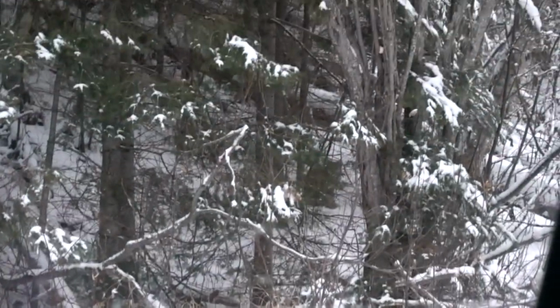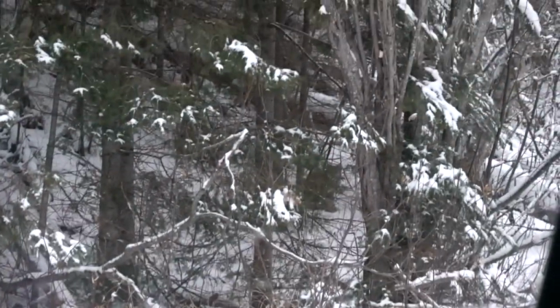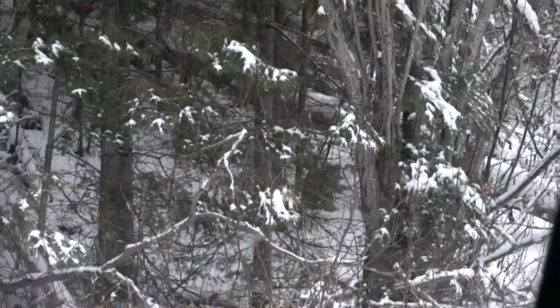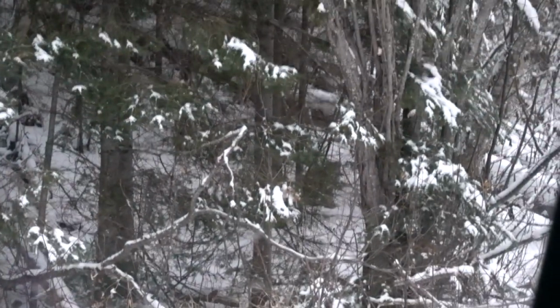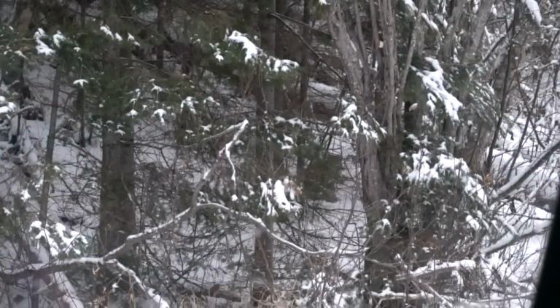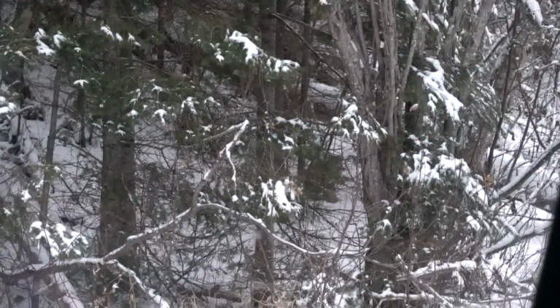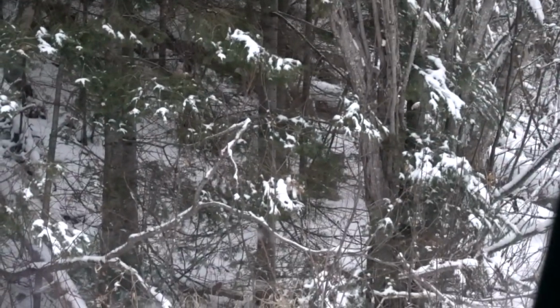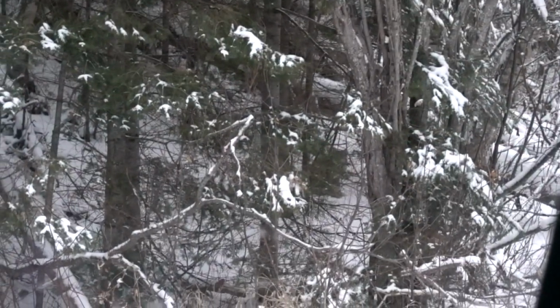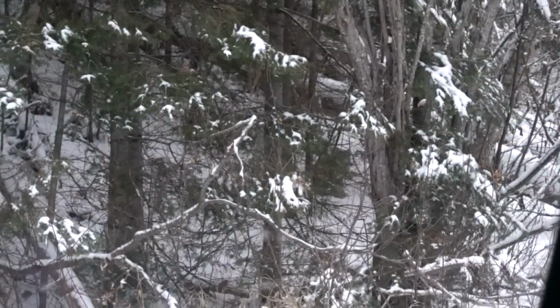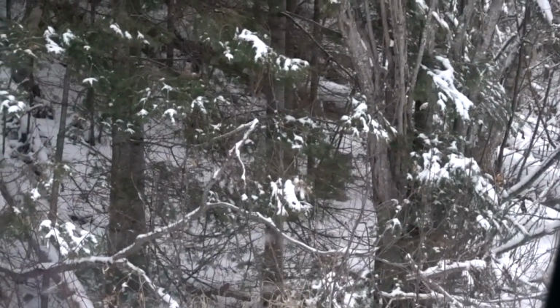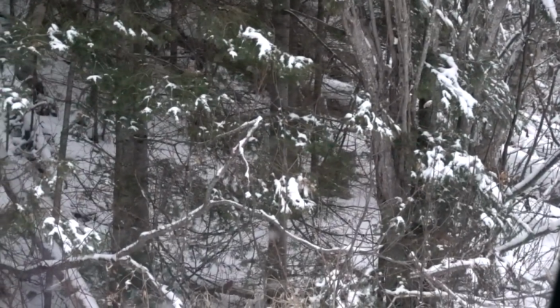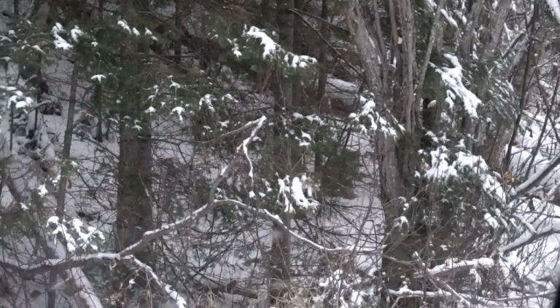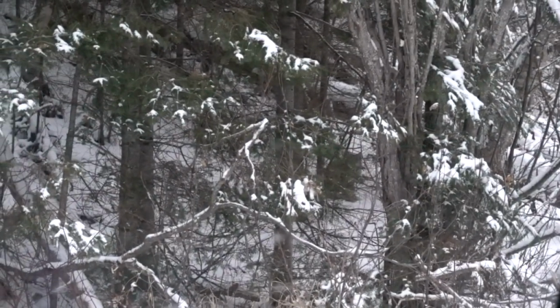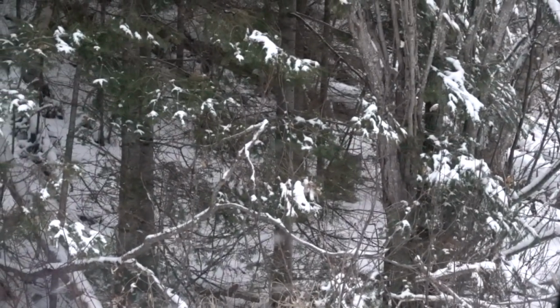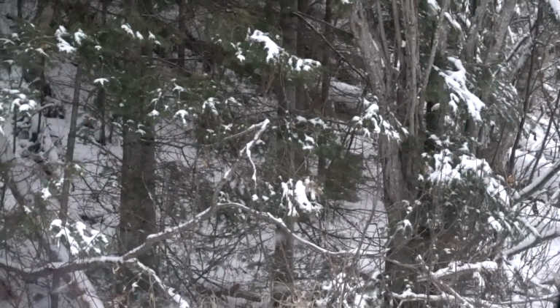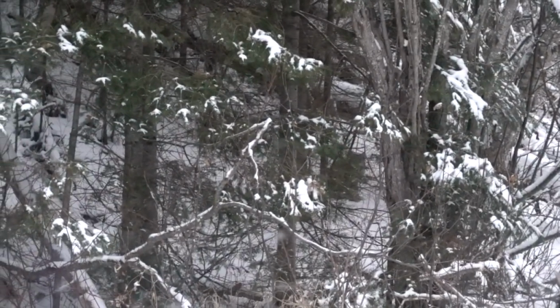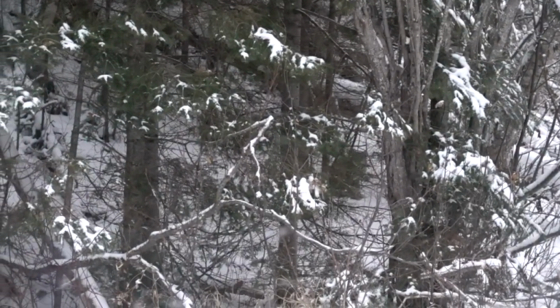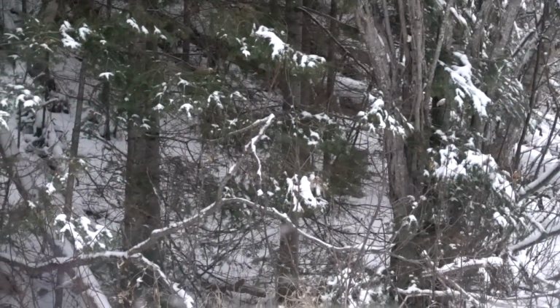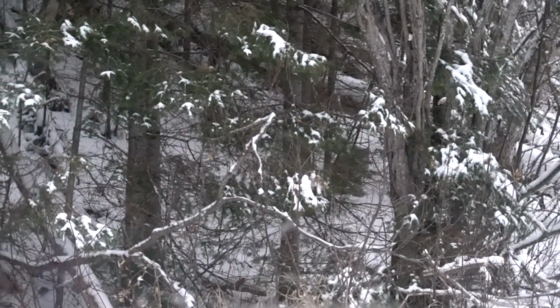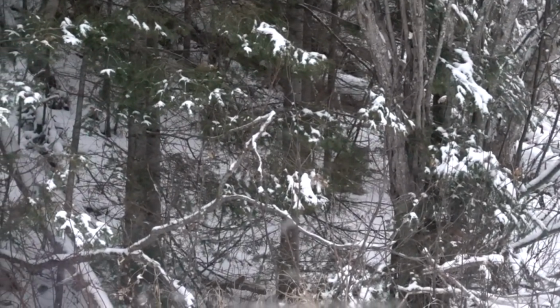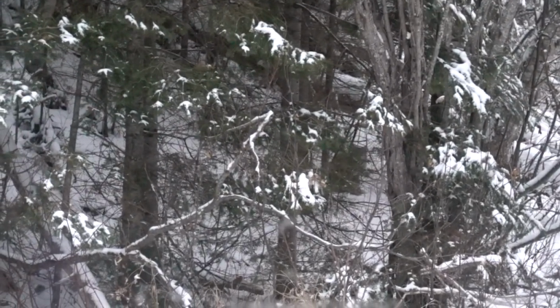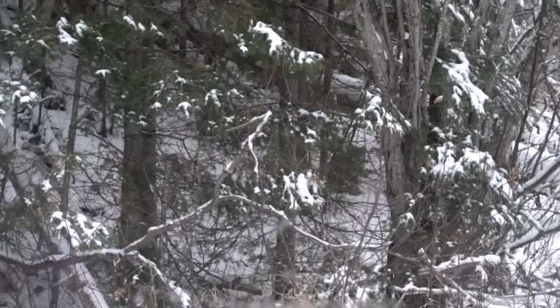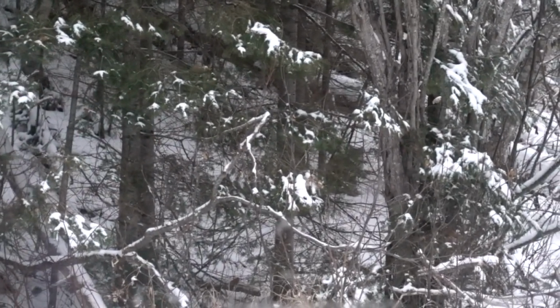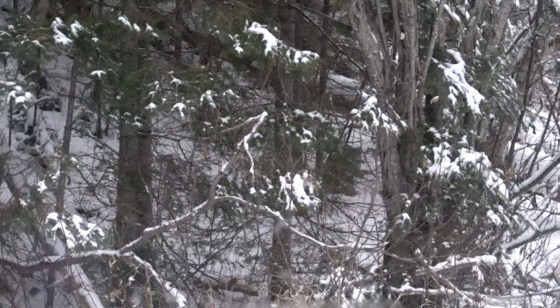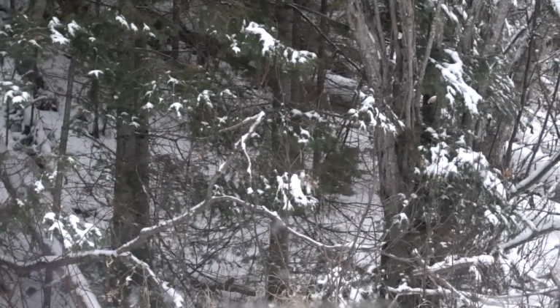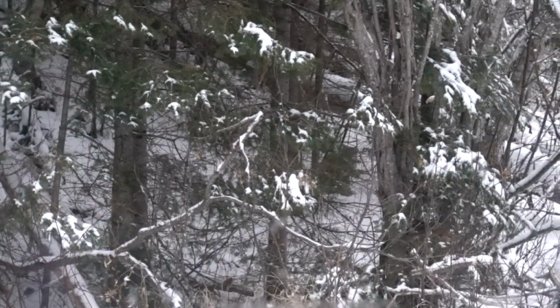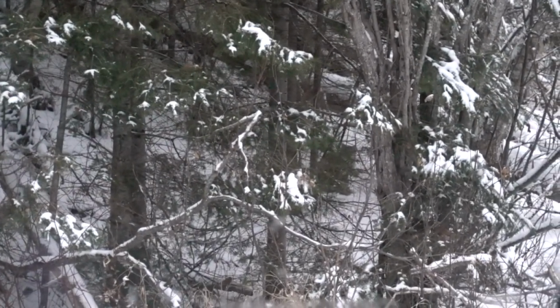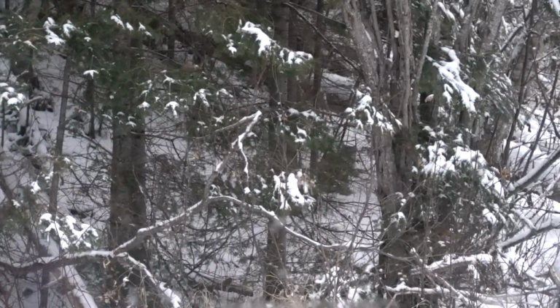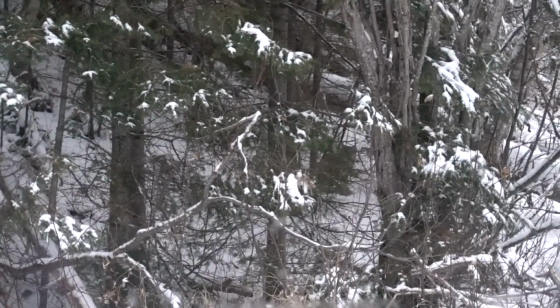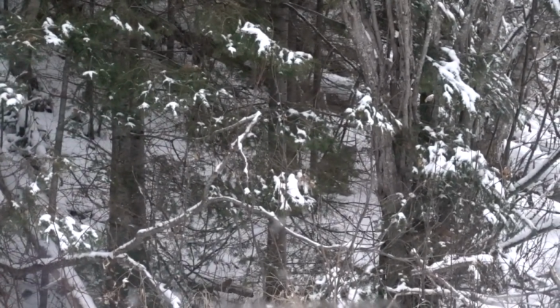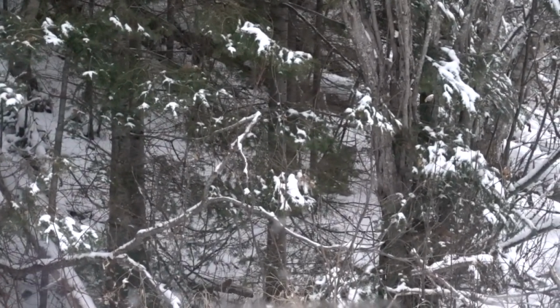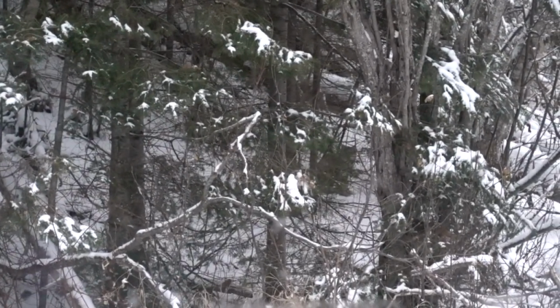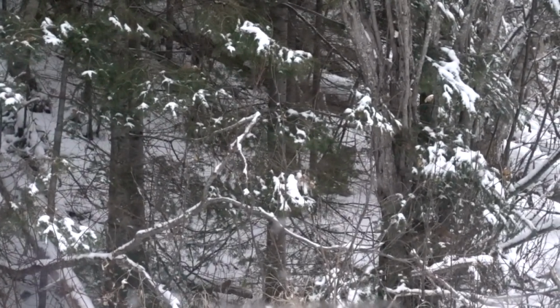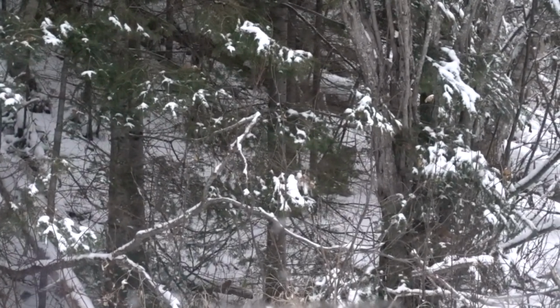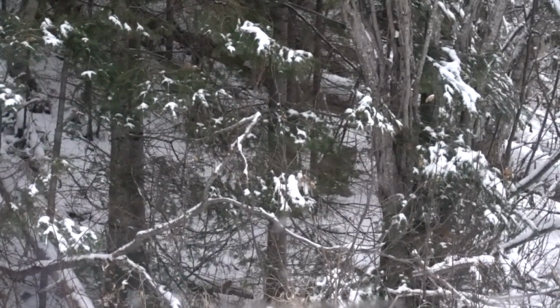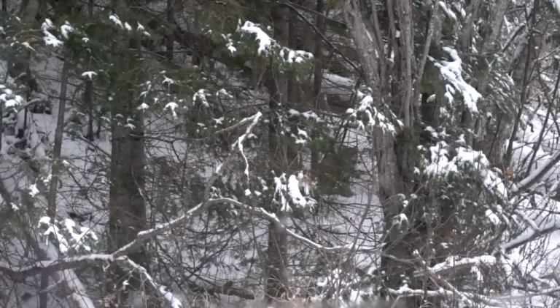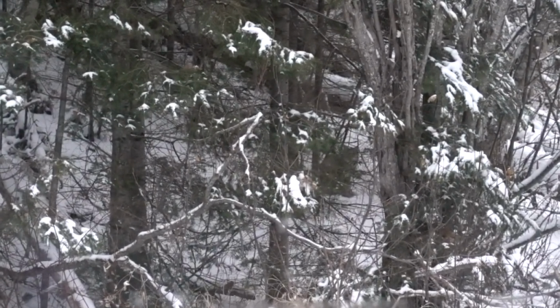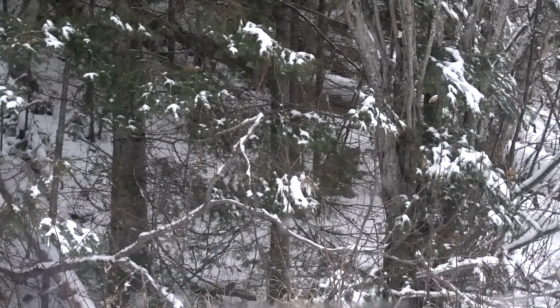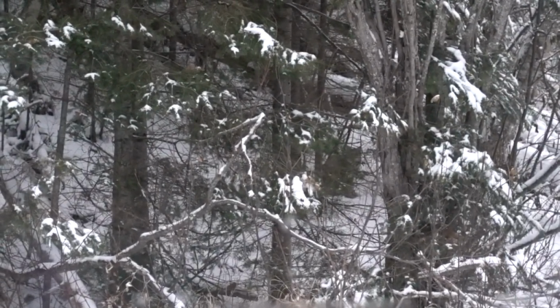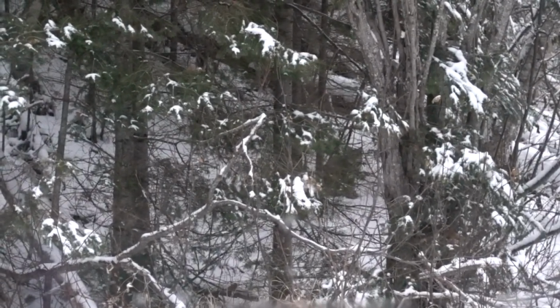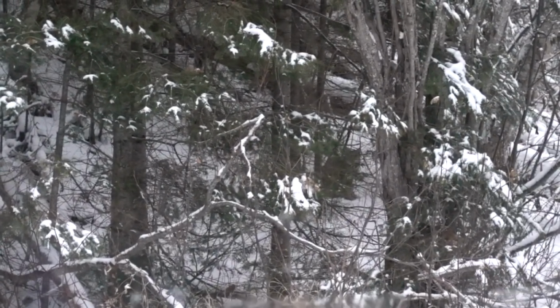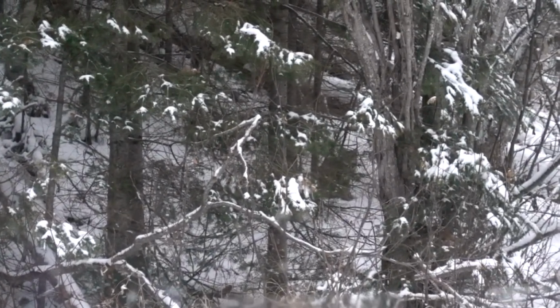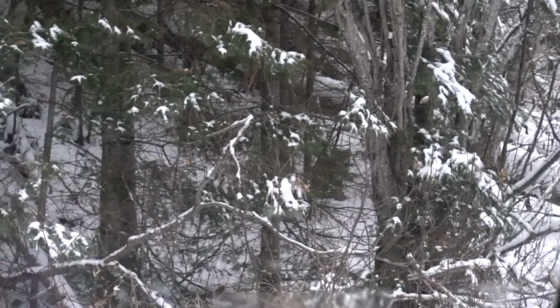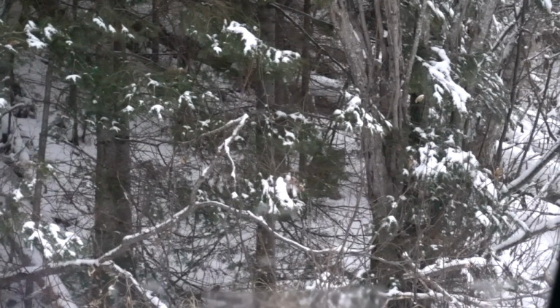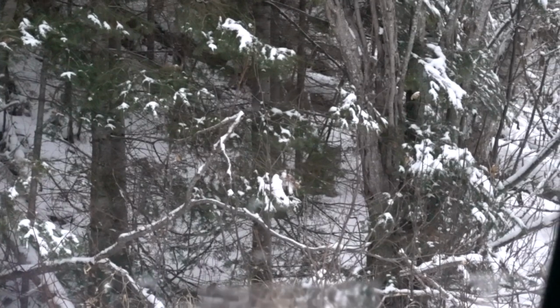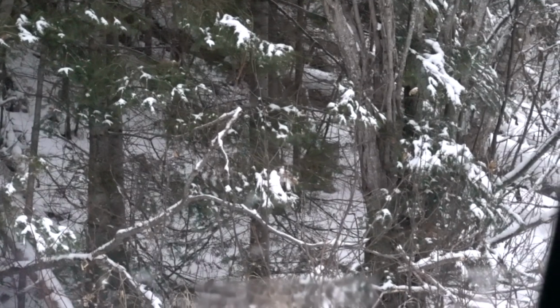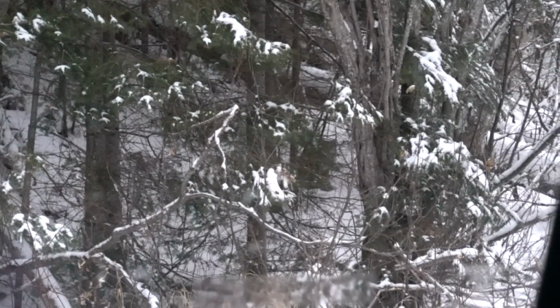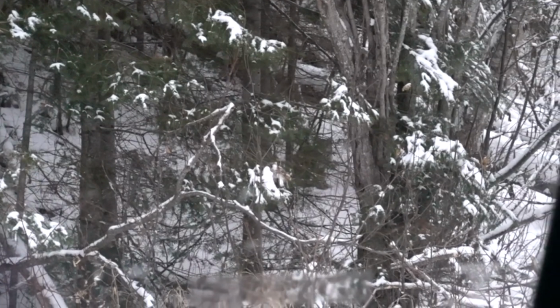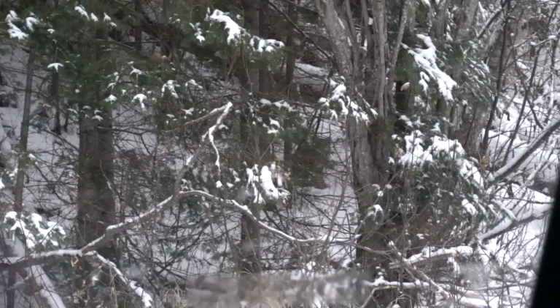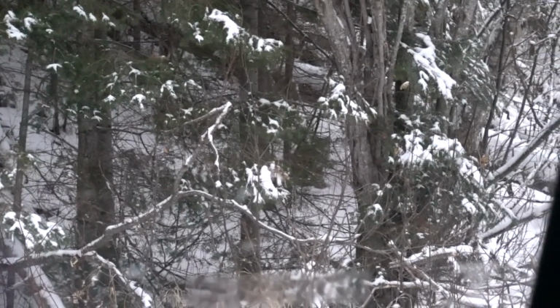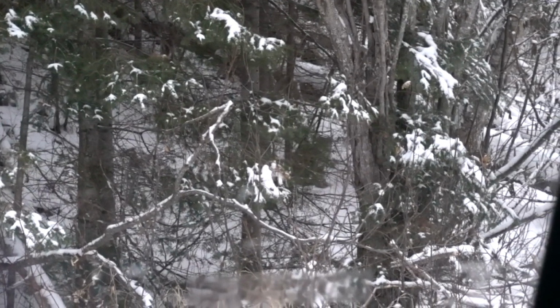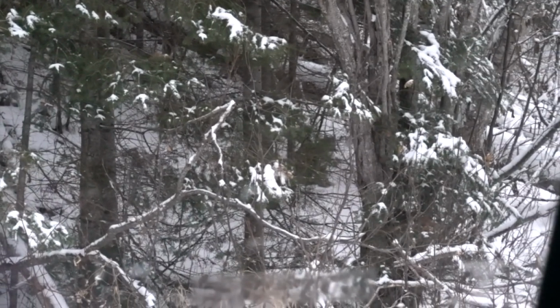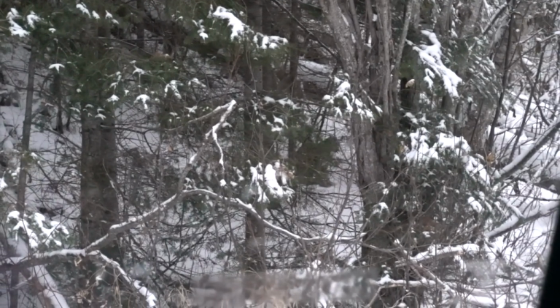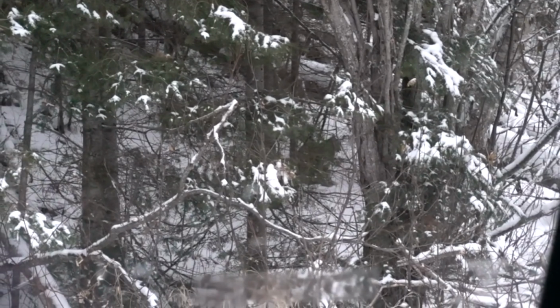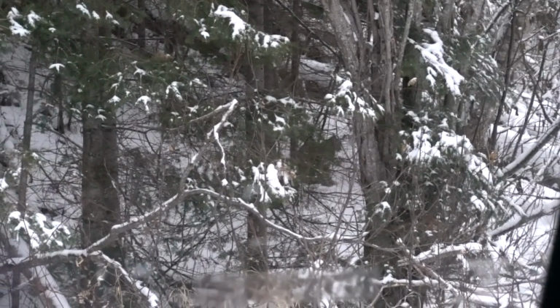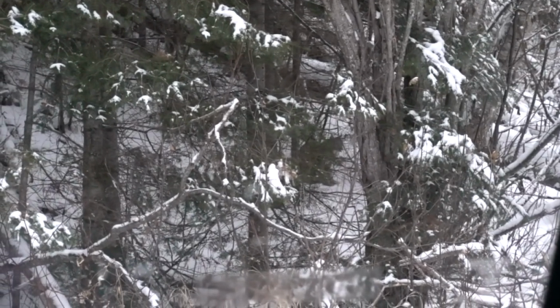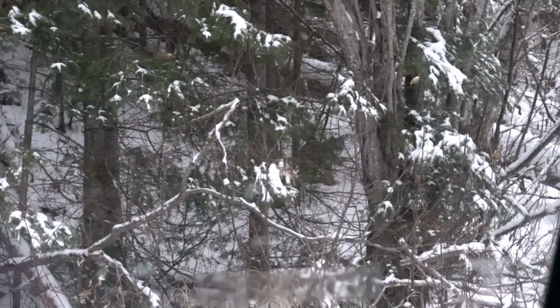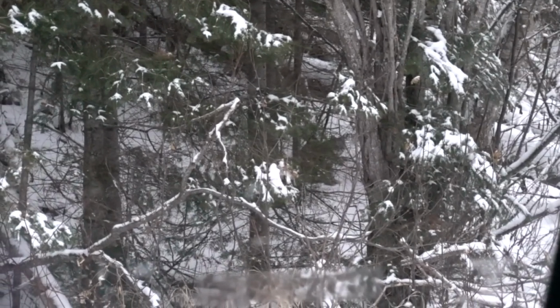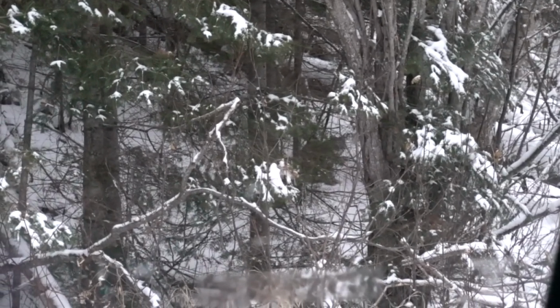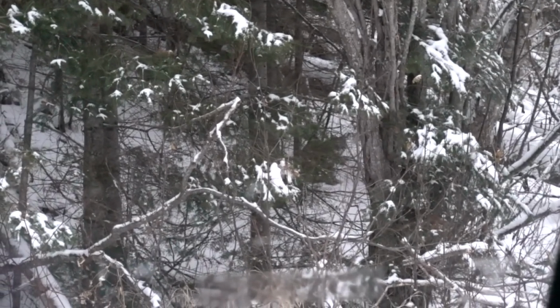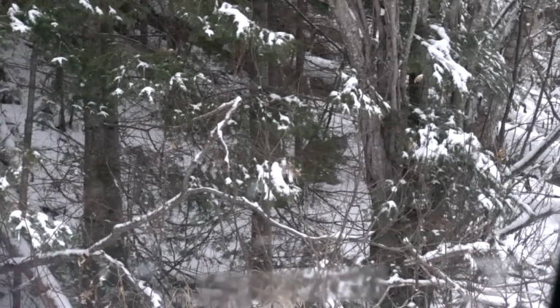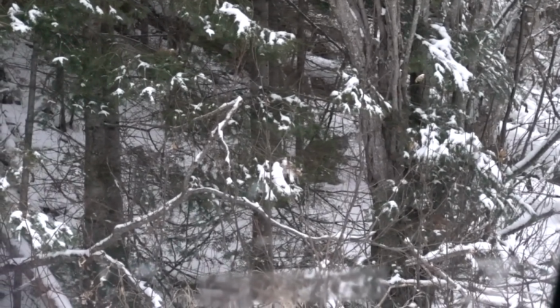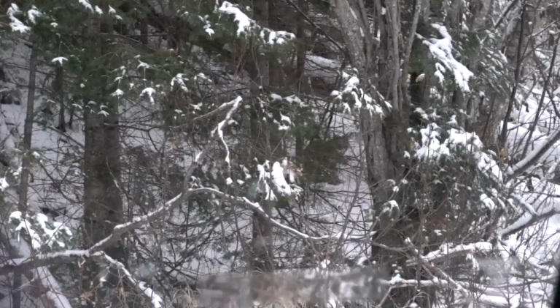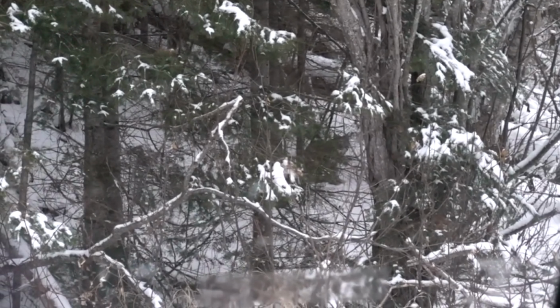You probably can't see it, but there's a Lynx right there watching me. Oh, there he is.